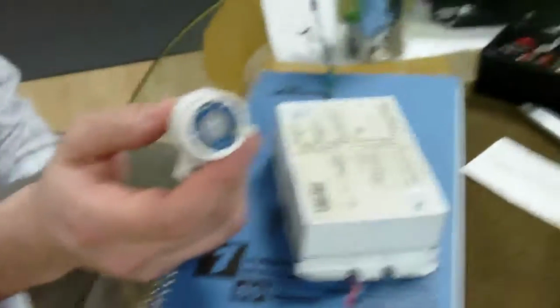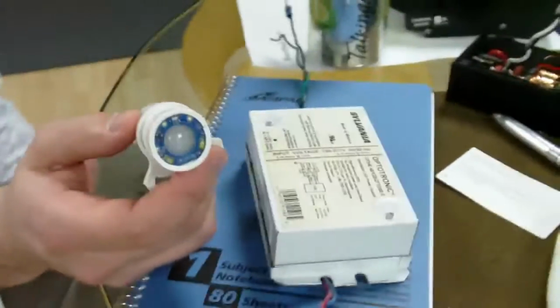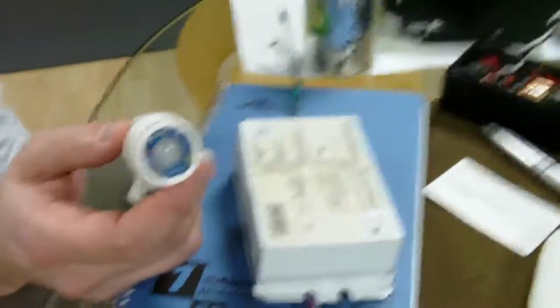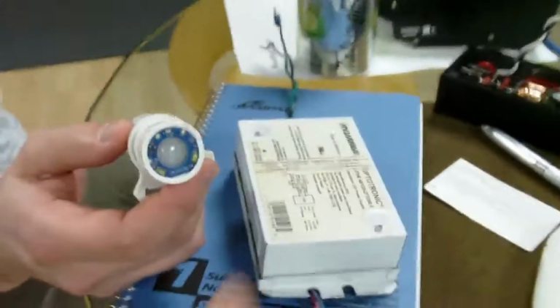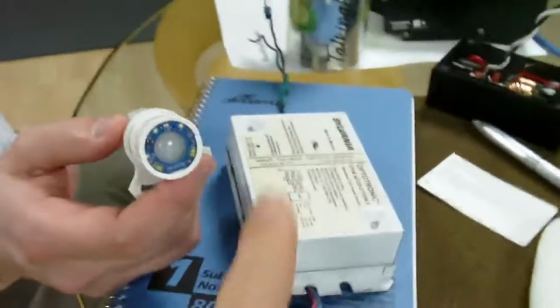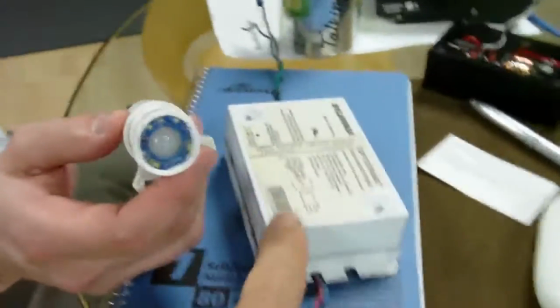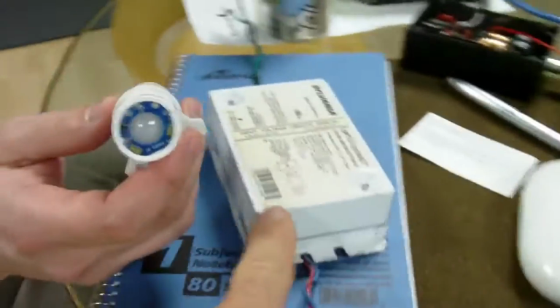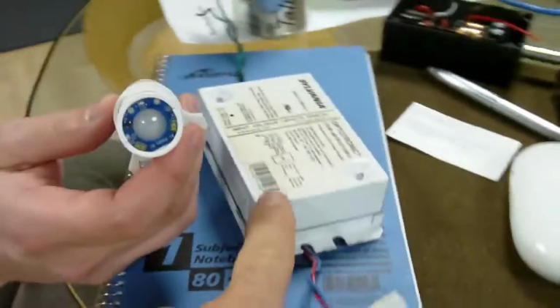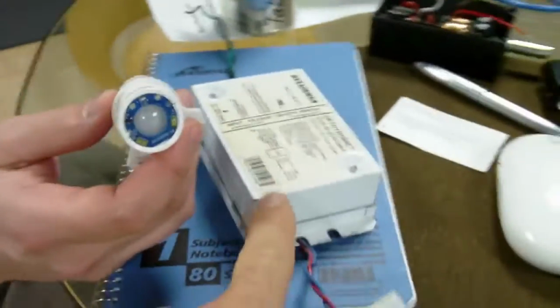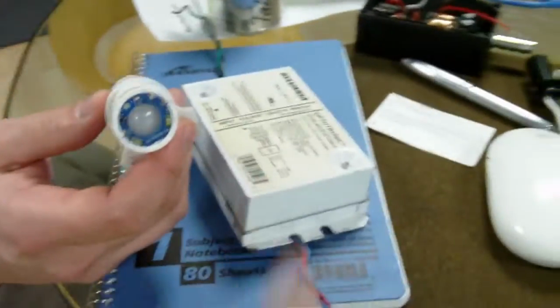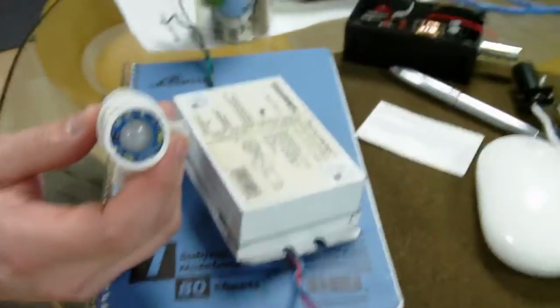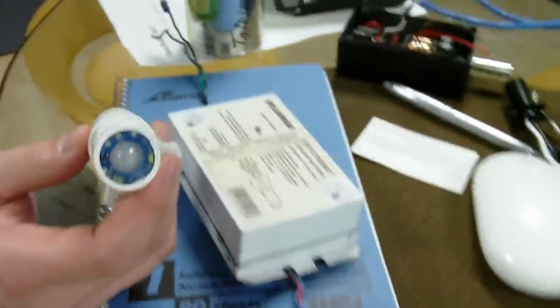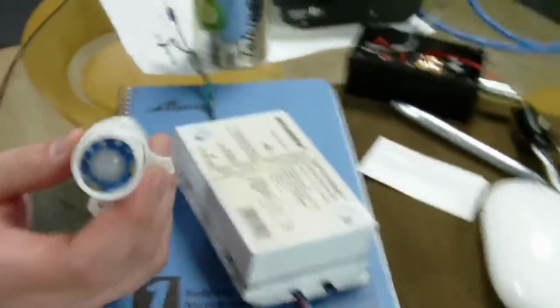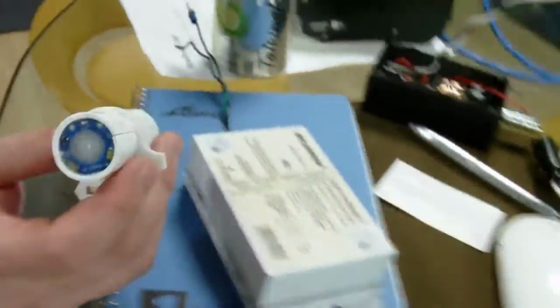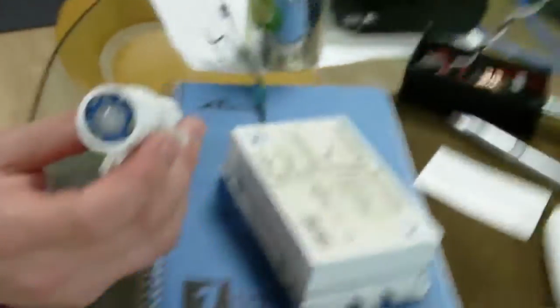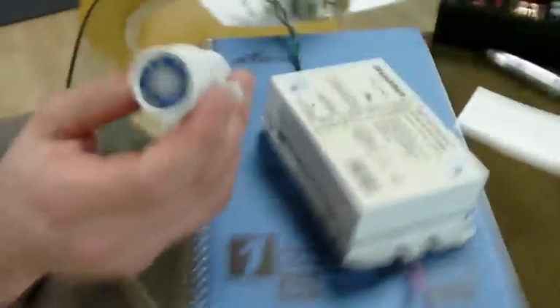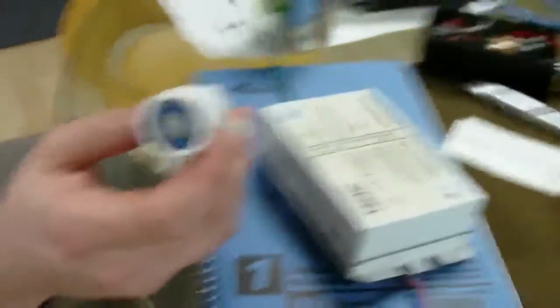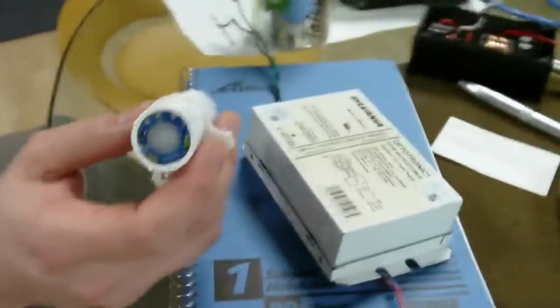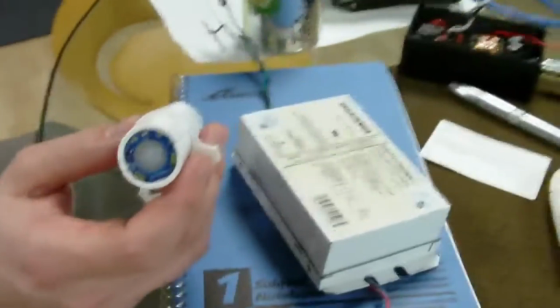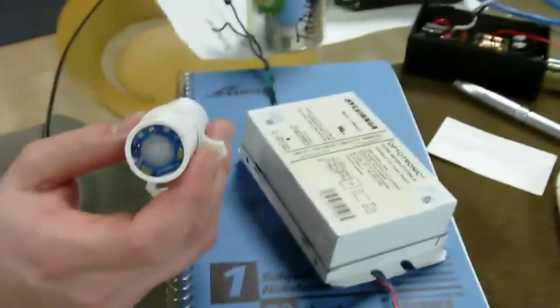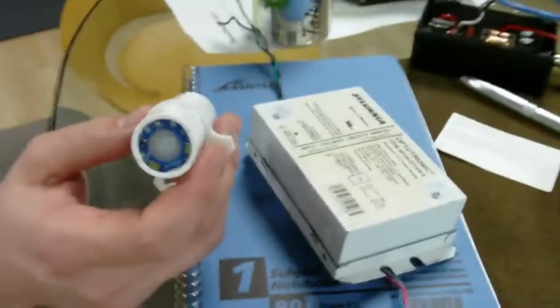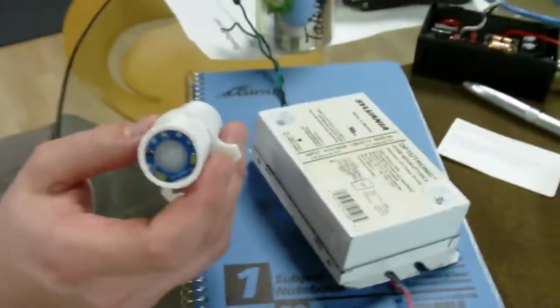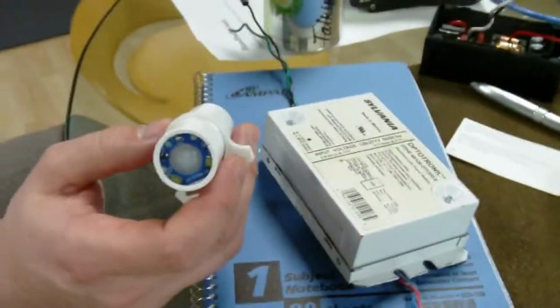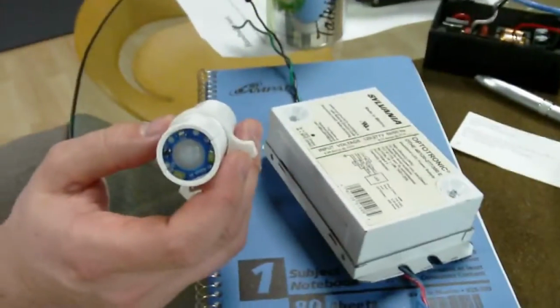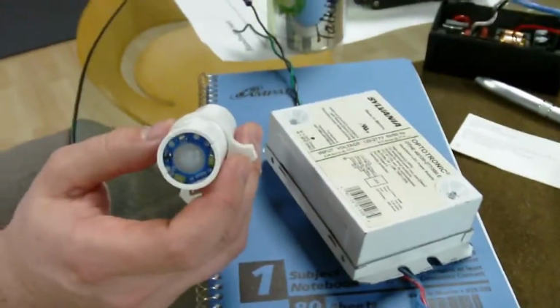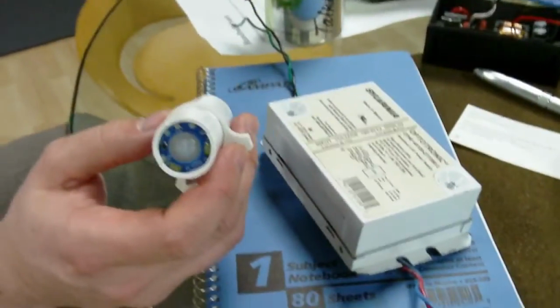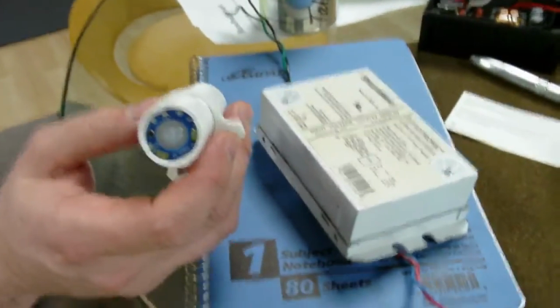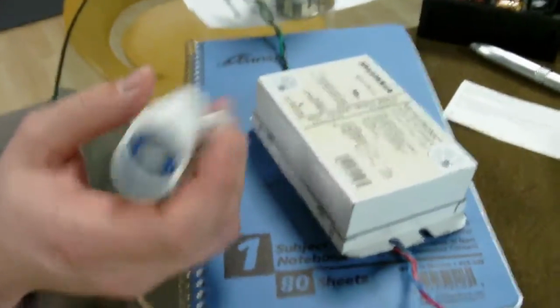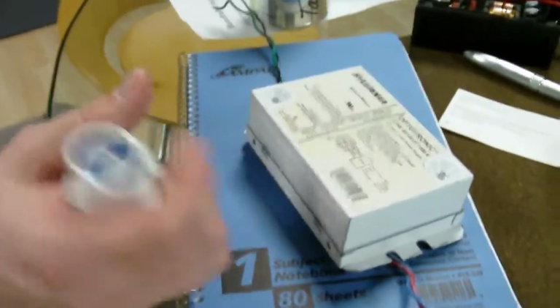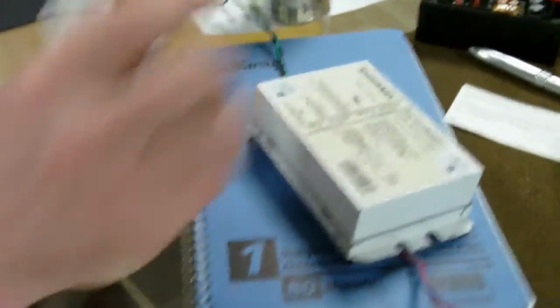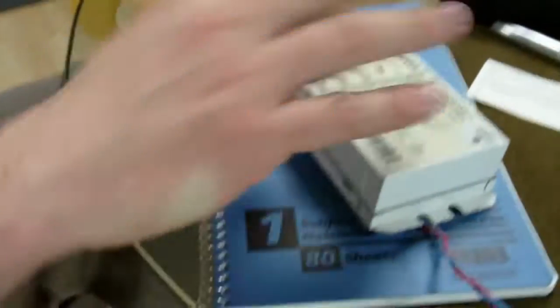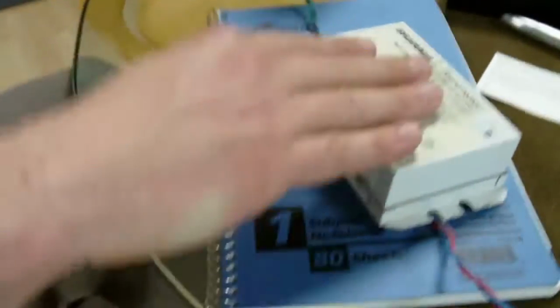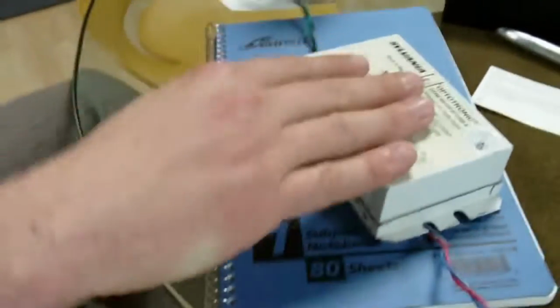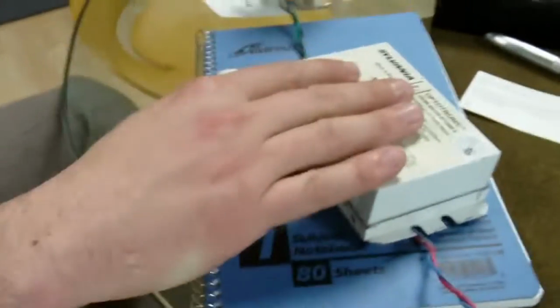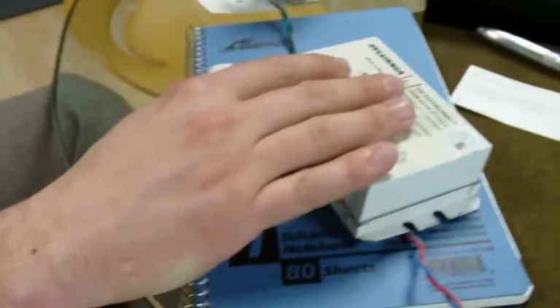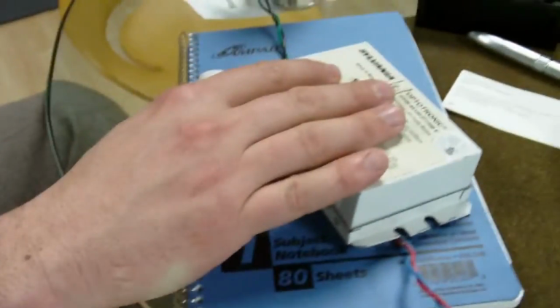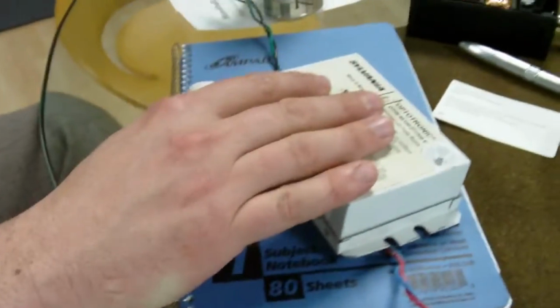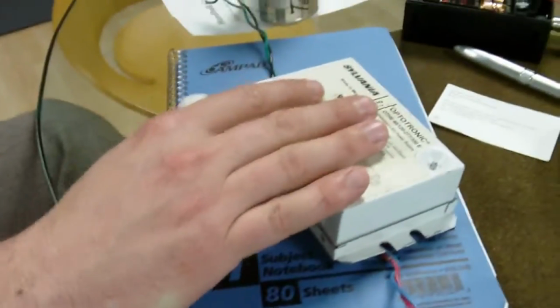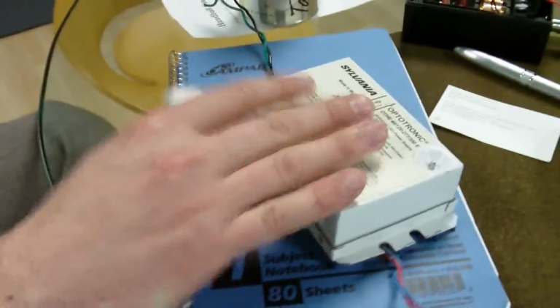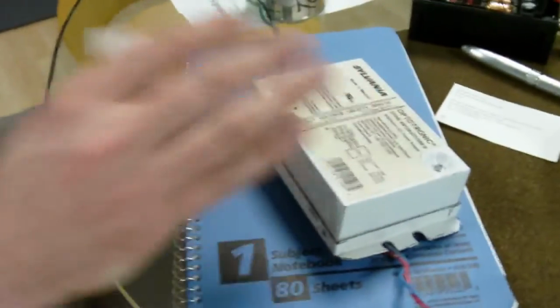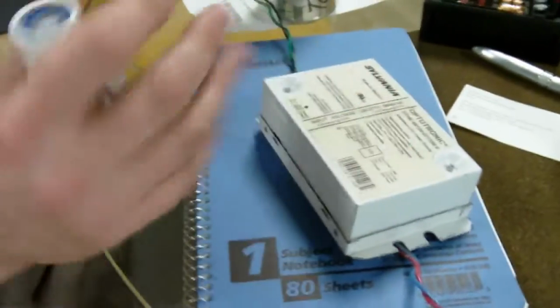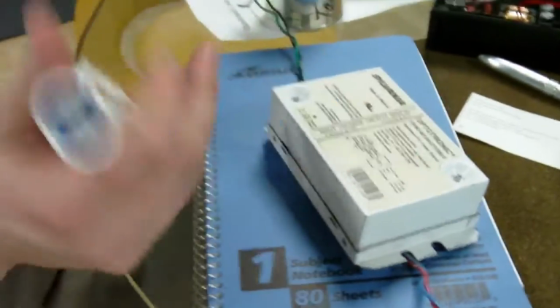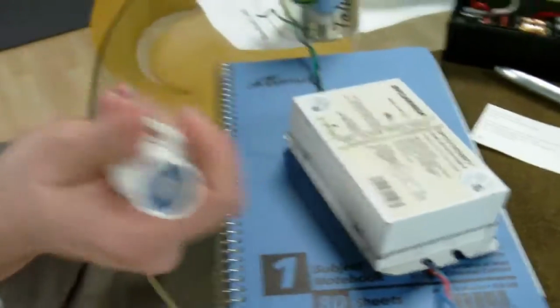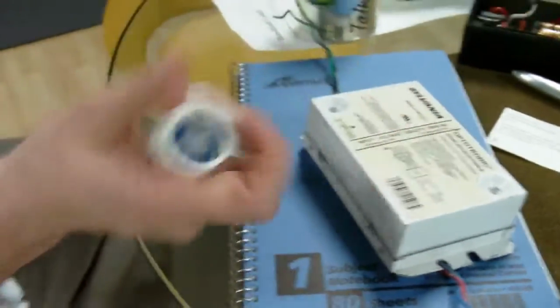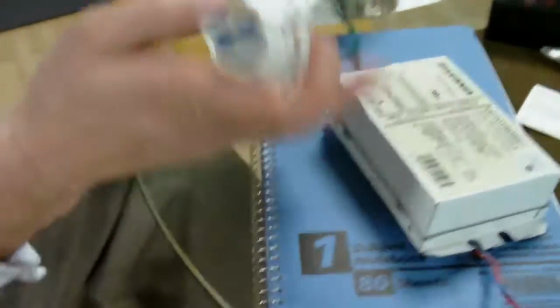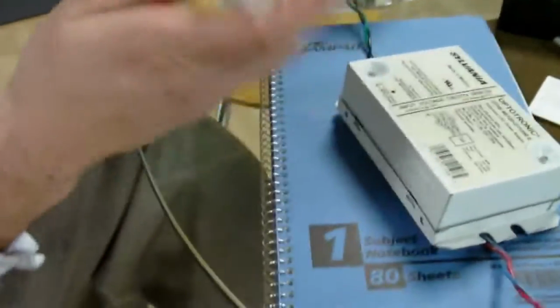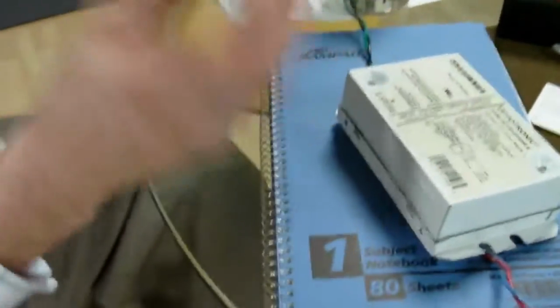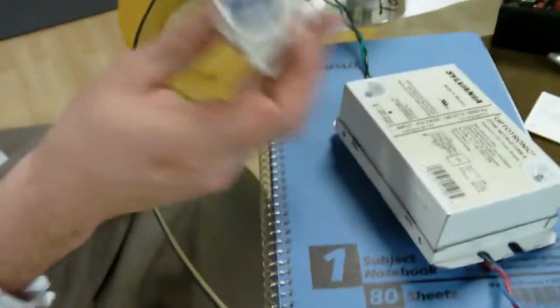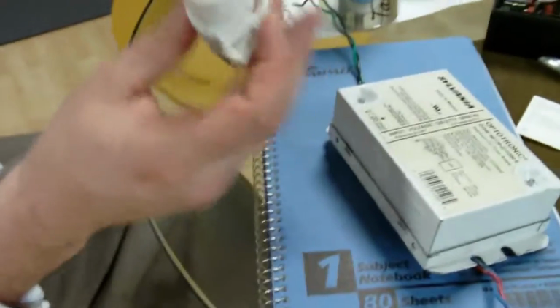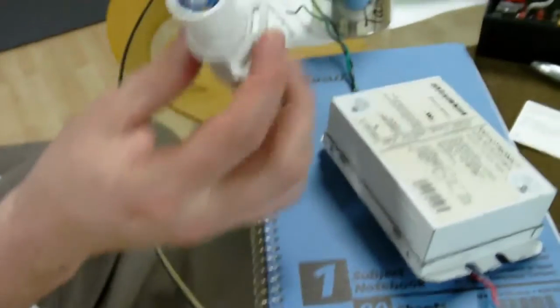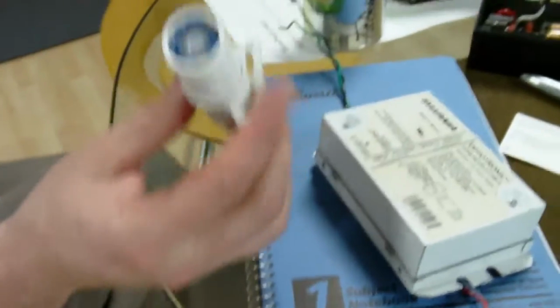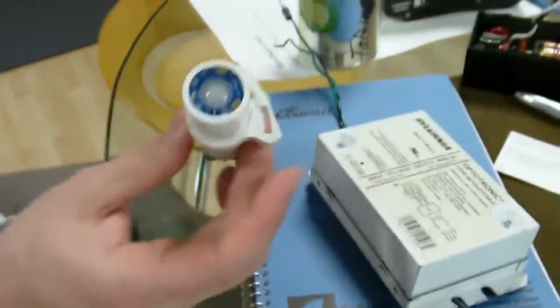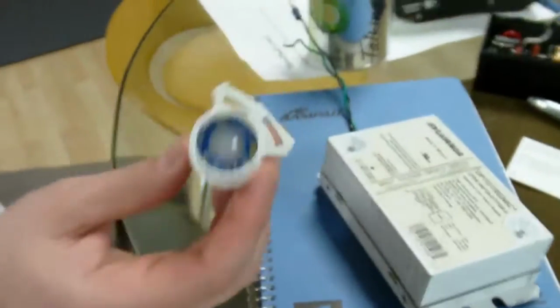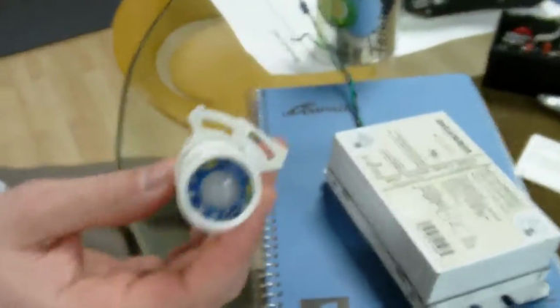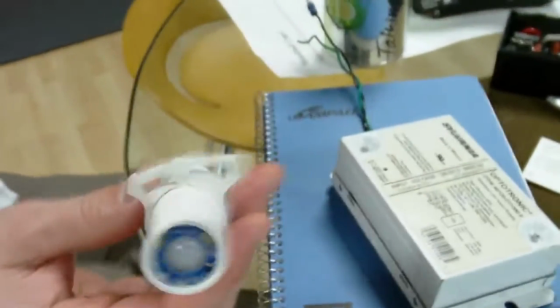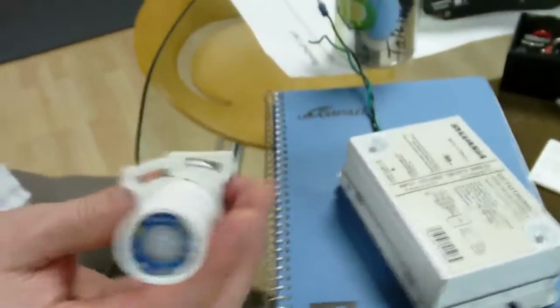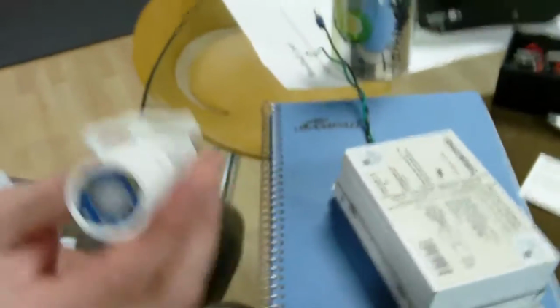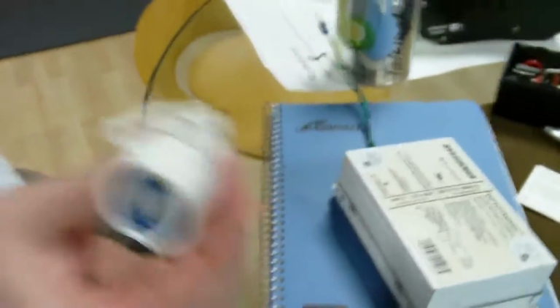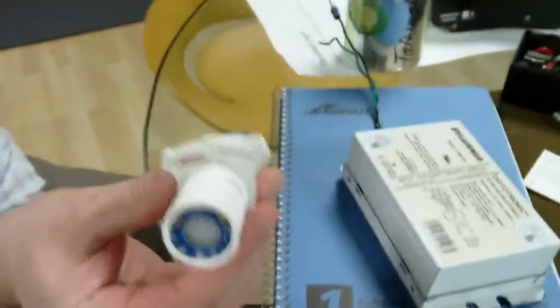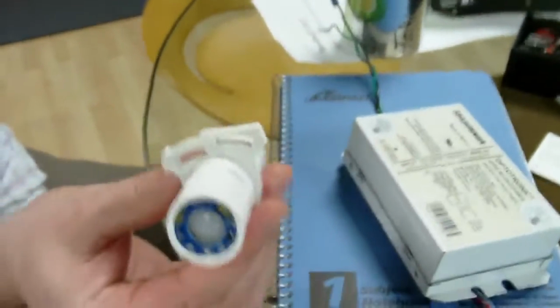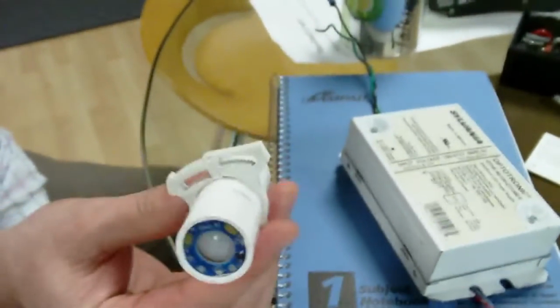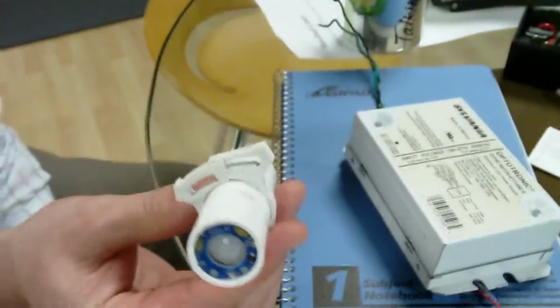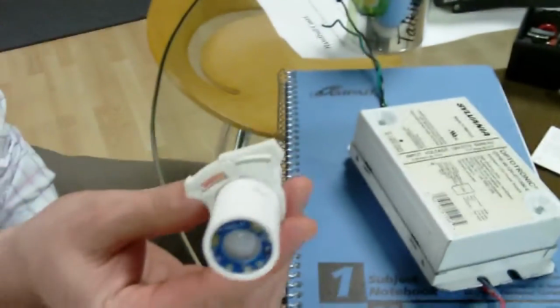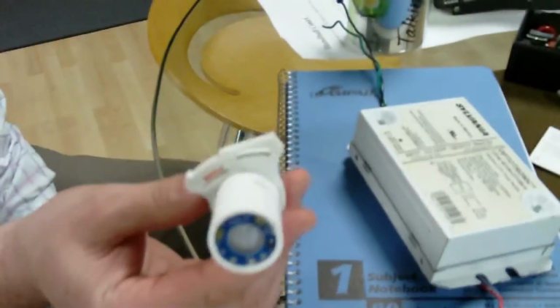What we saw earlier is kind of the power delivery mechanism. This is a standard driver. This is Redwood's smart light adapter.